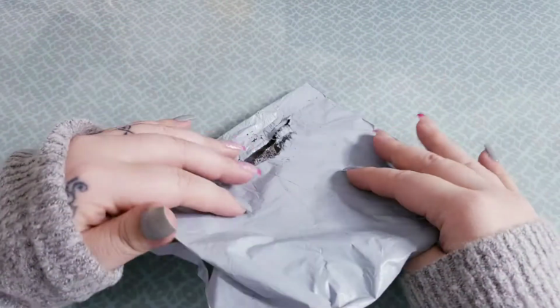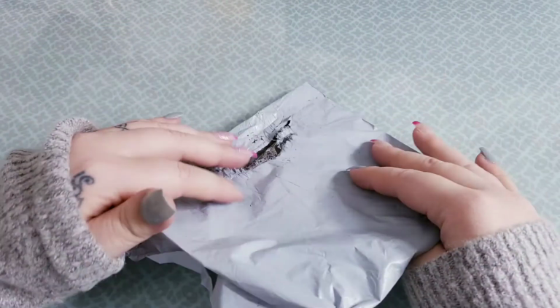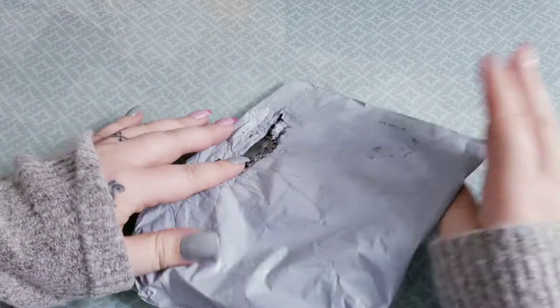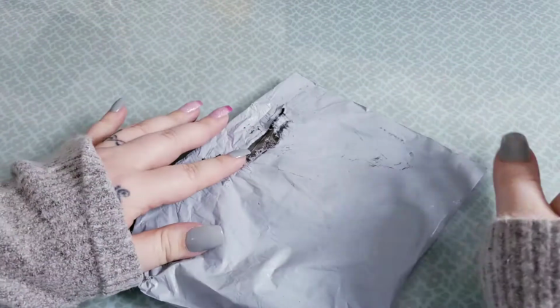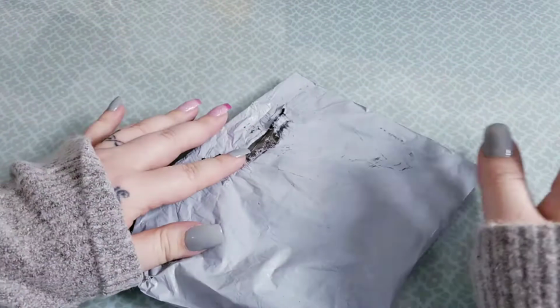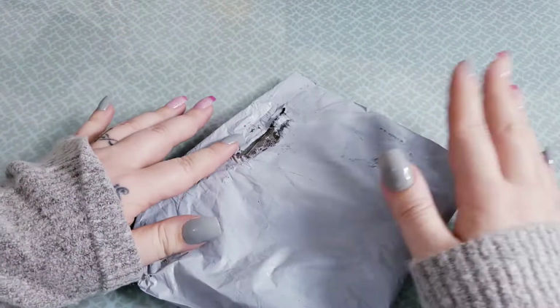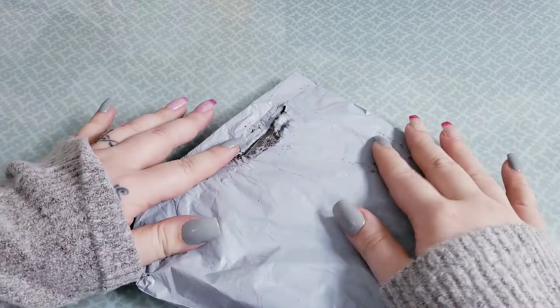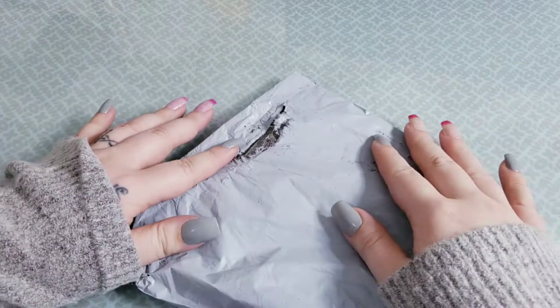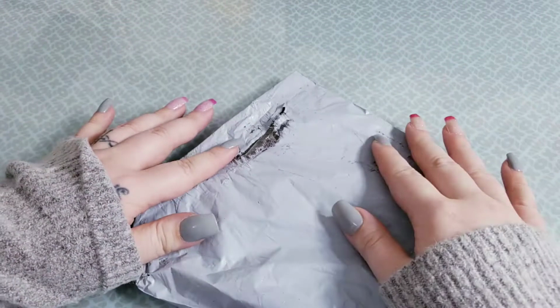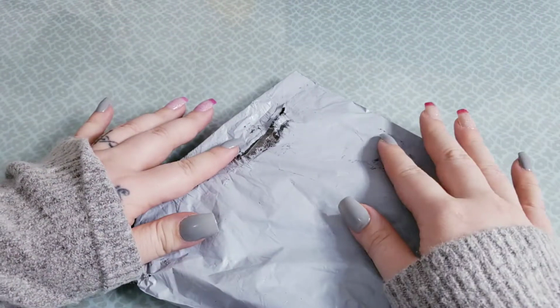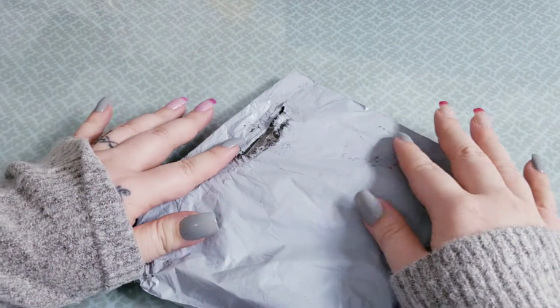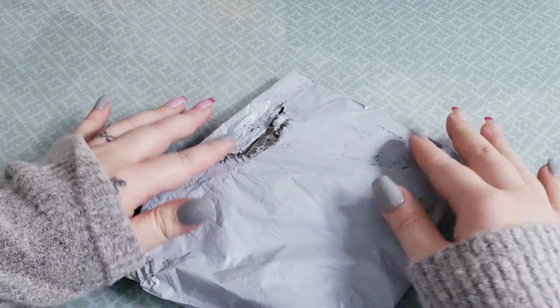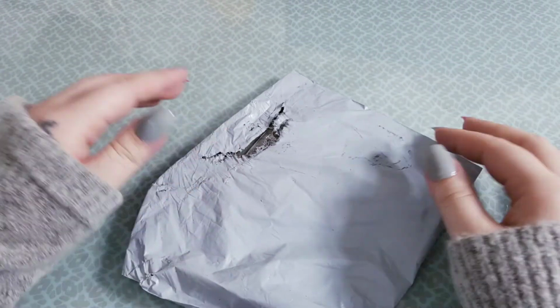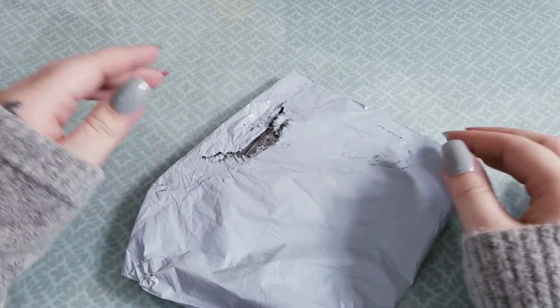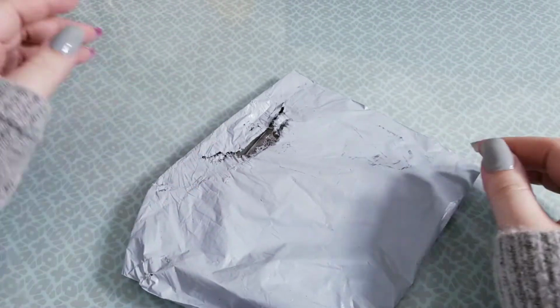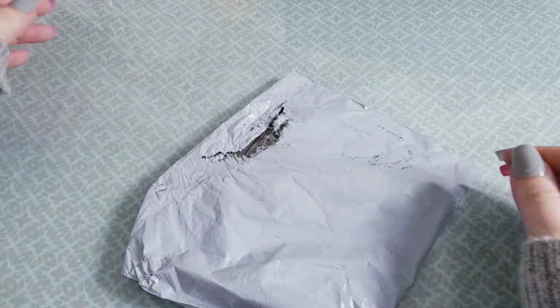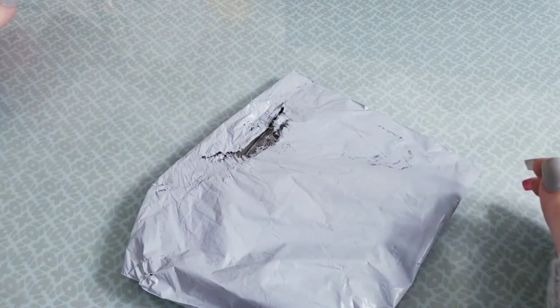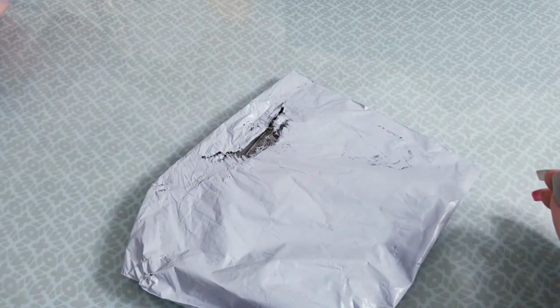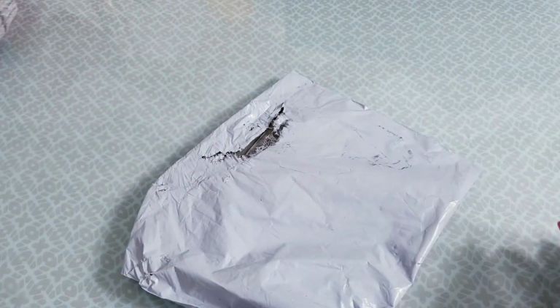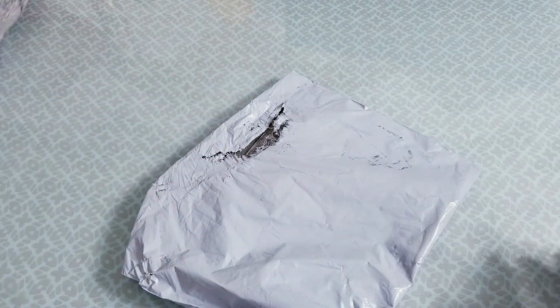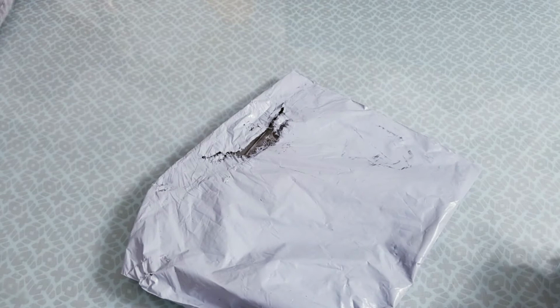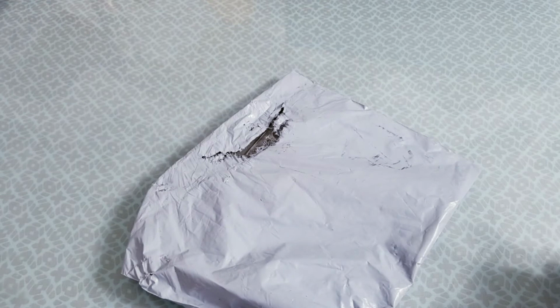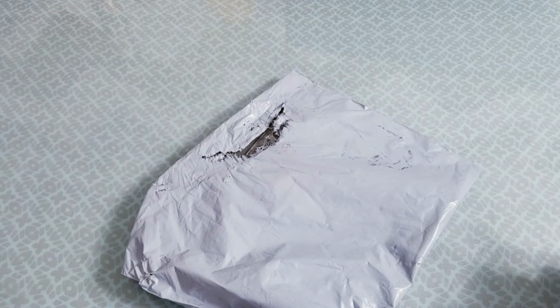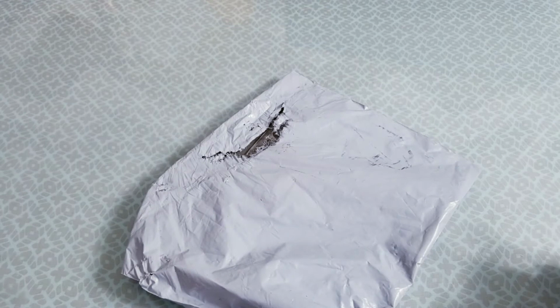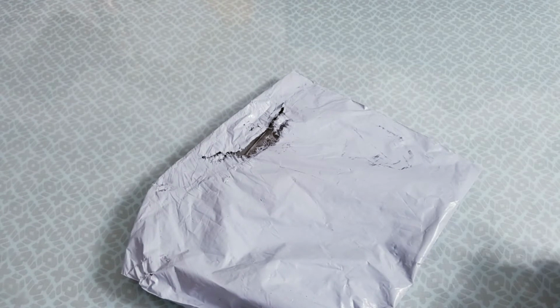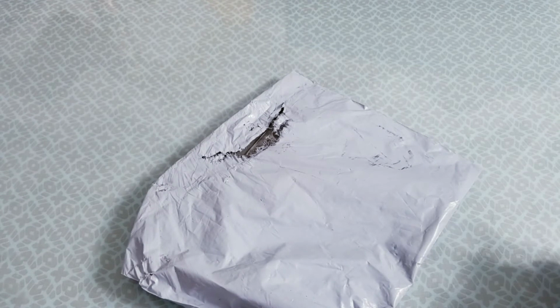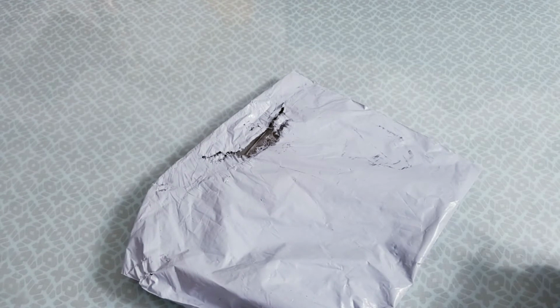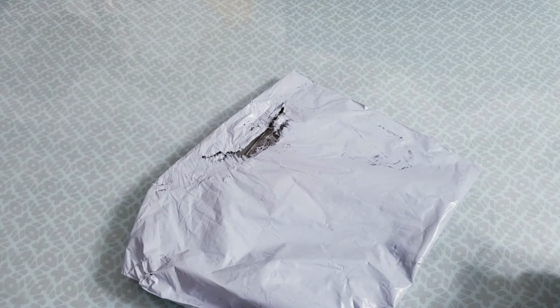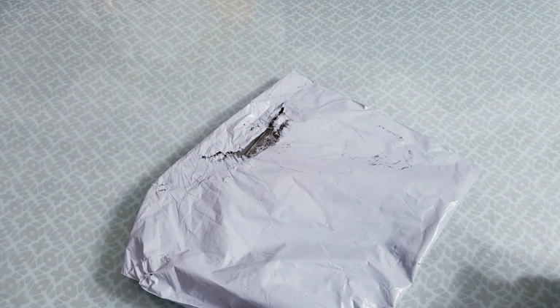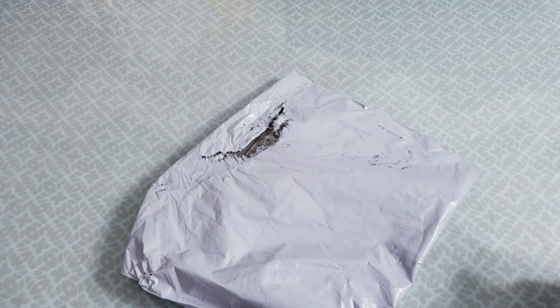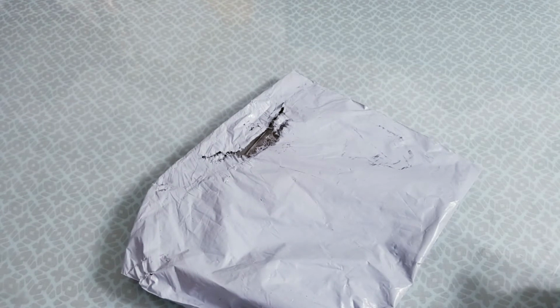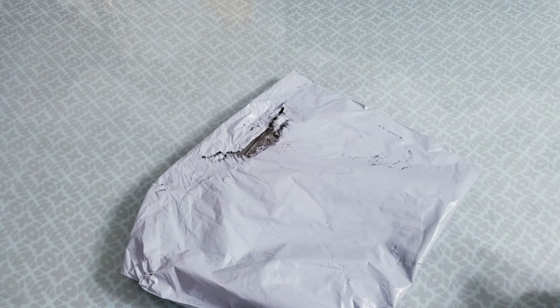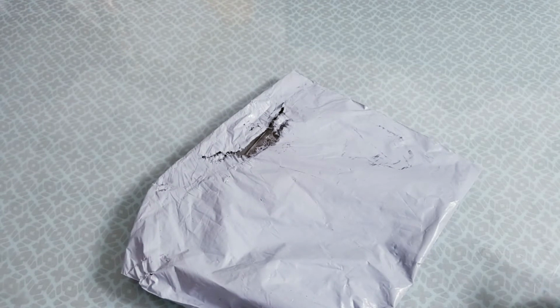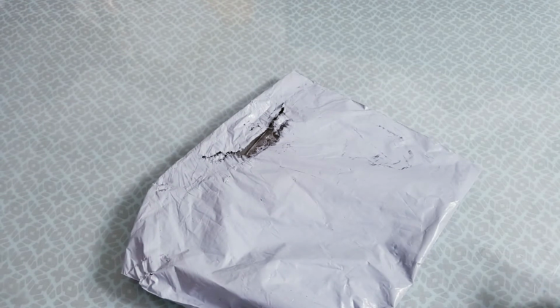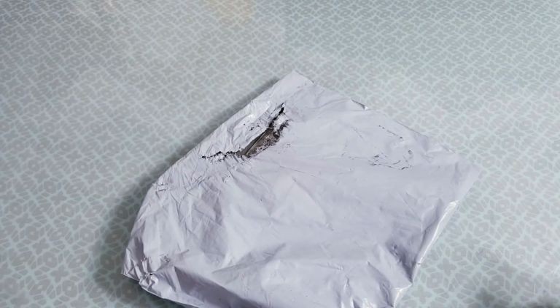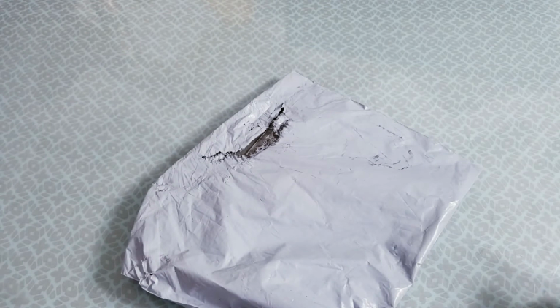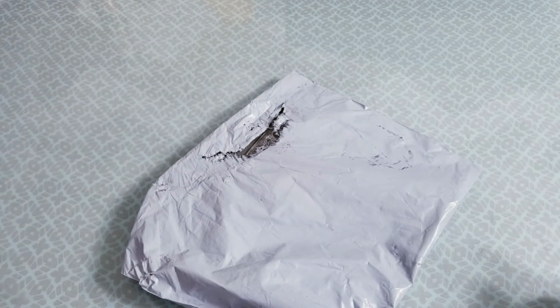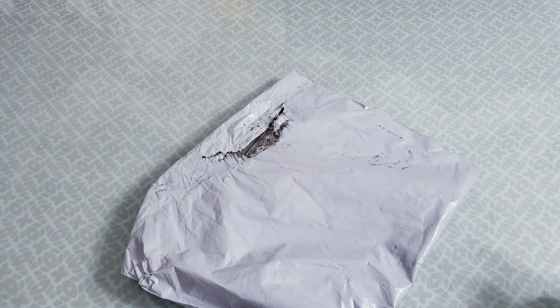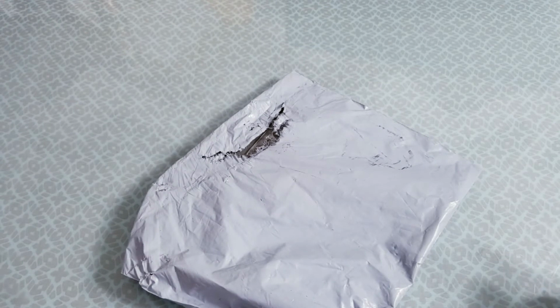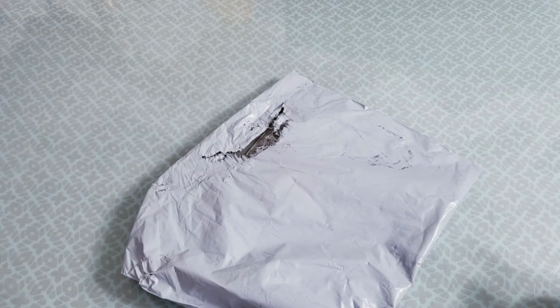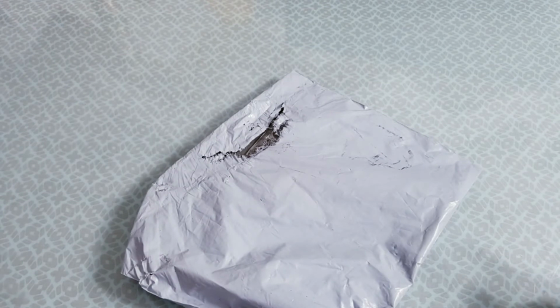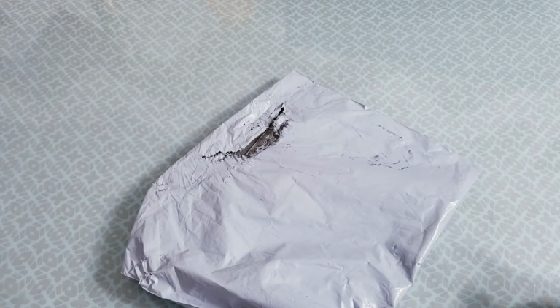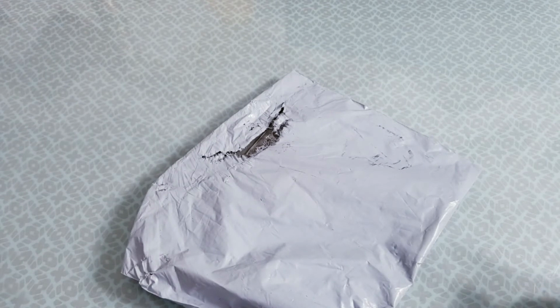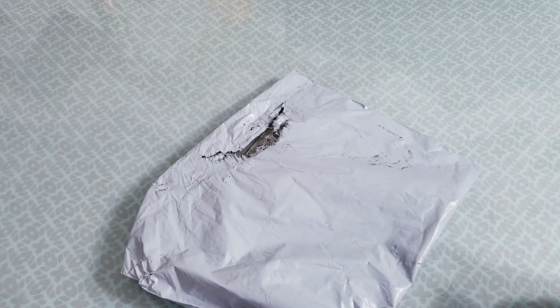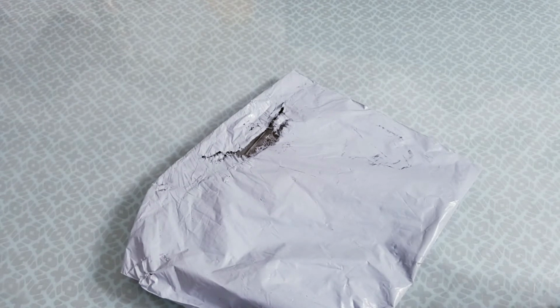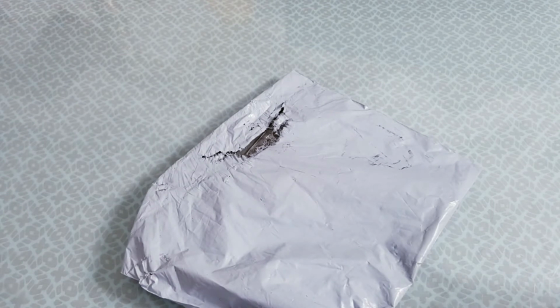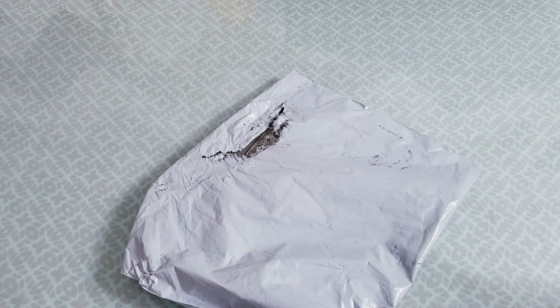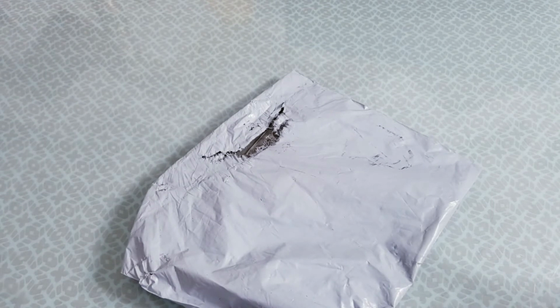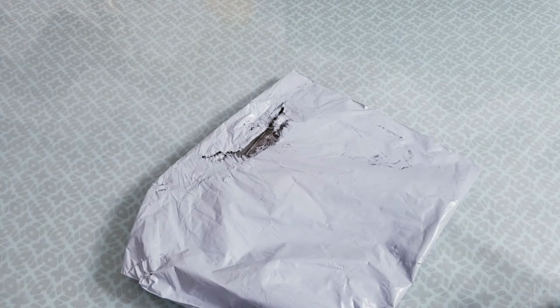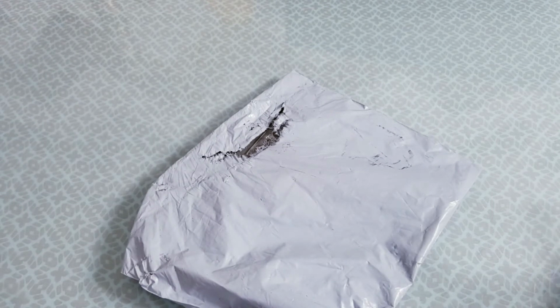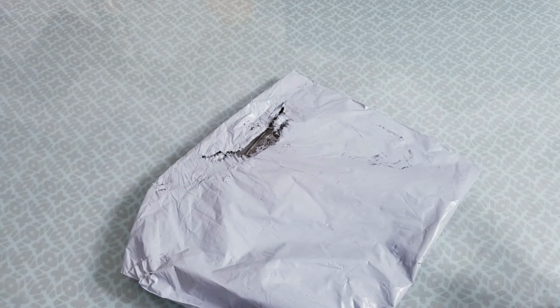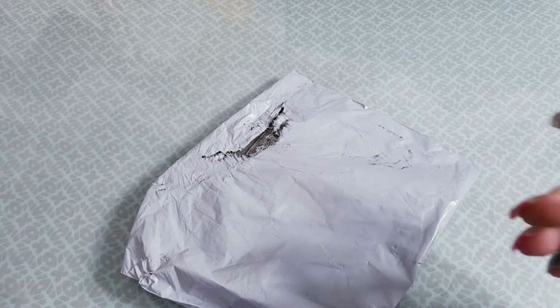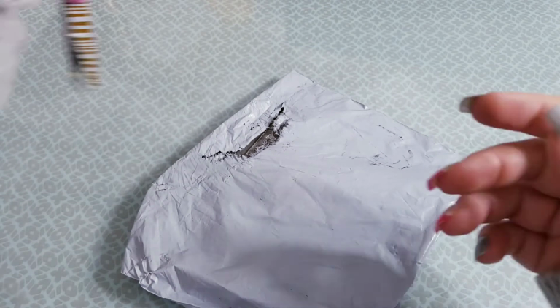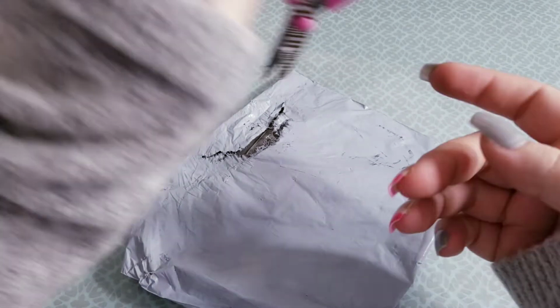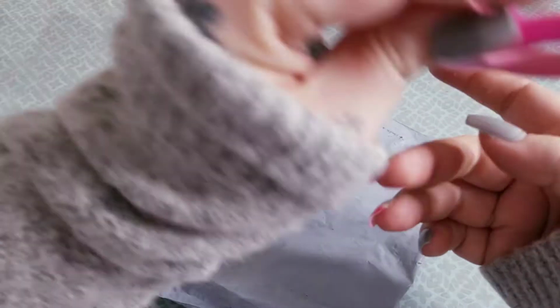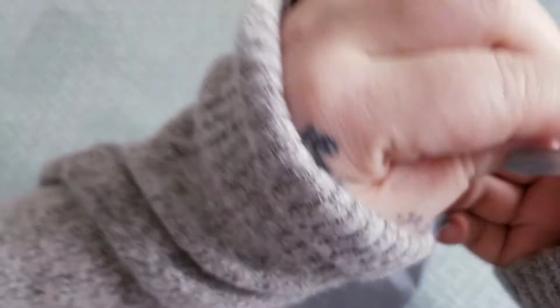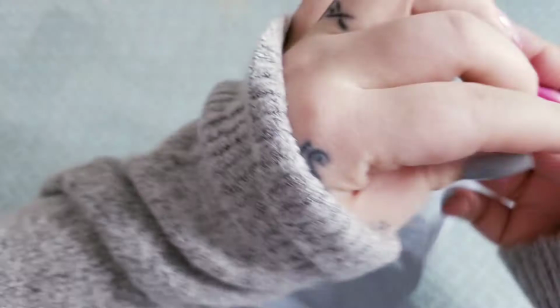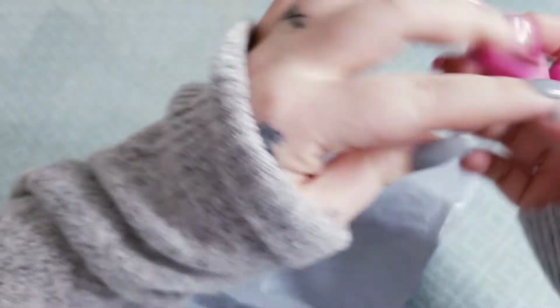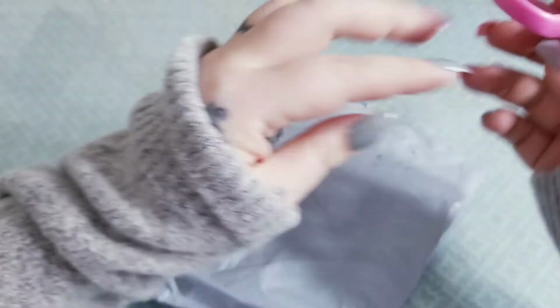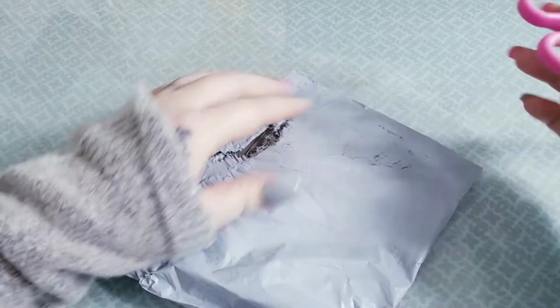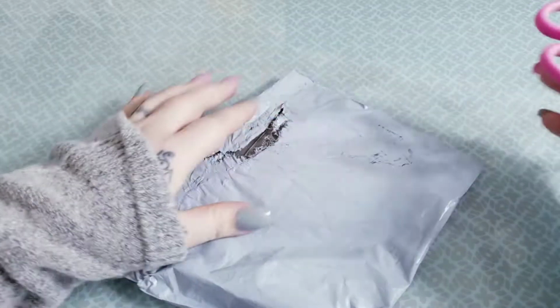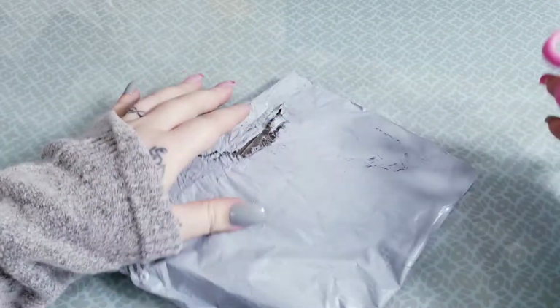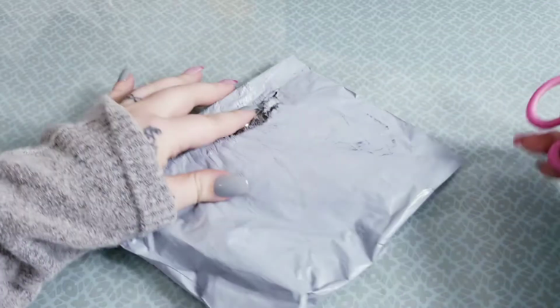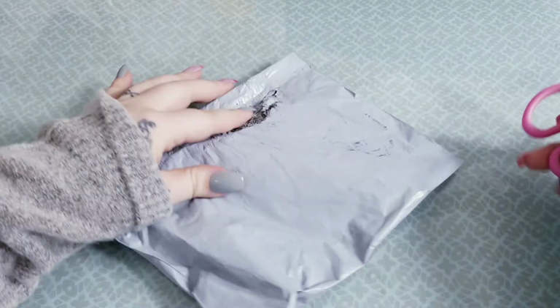My mailman just stopped by and gave me a couple of packages. One I'm super excited about, and that video will be up right after this one.